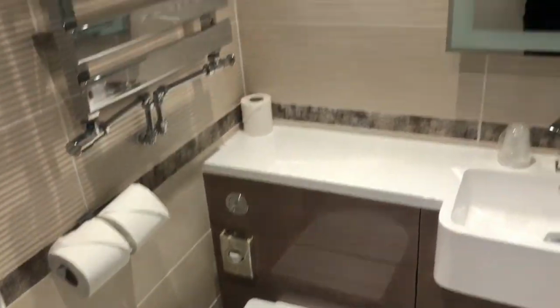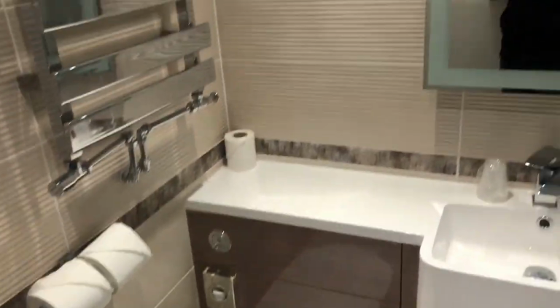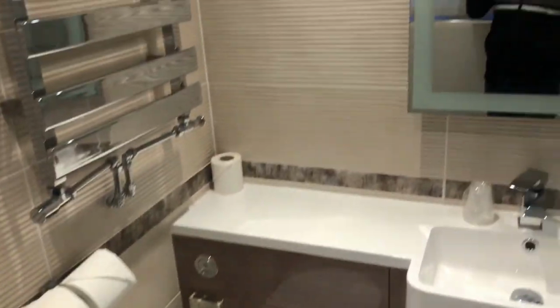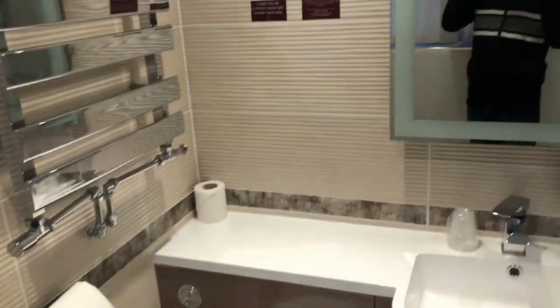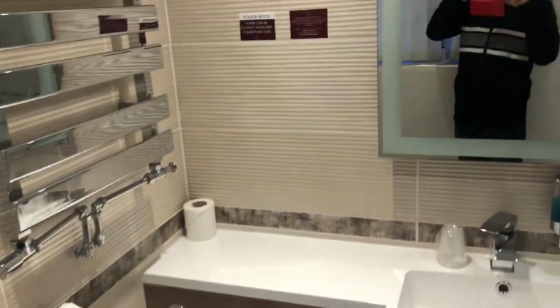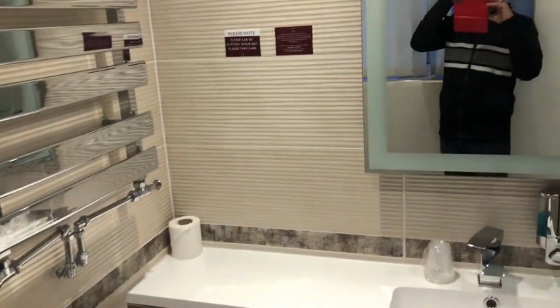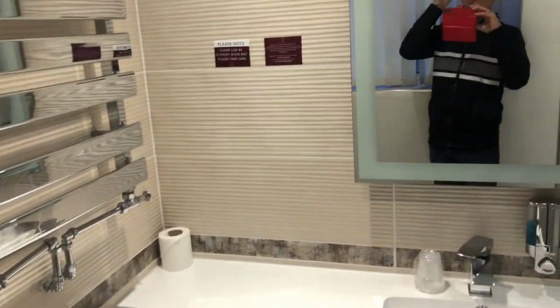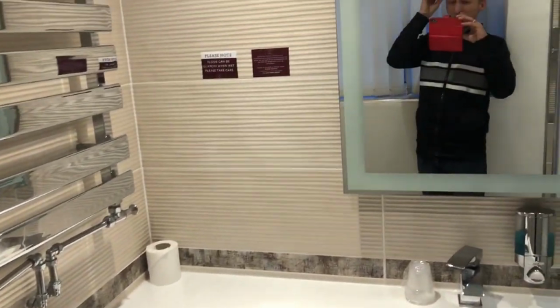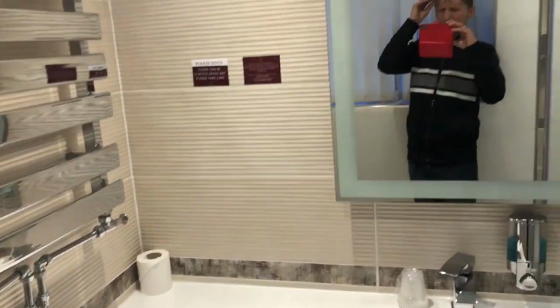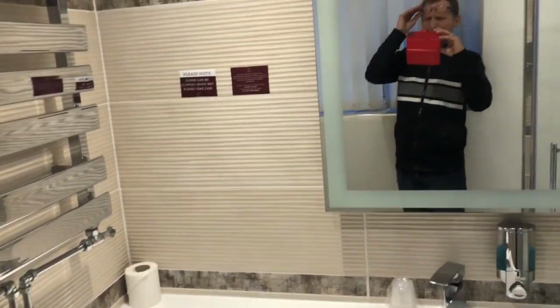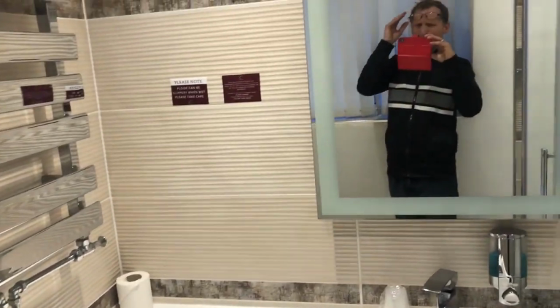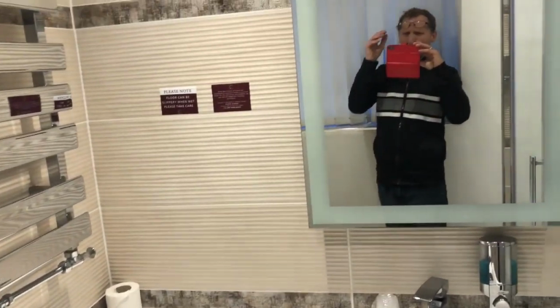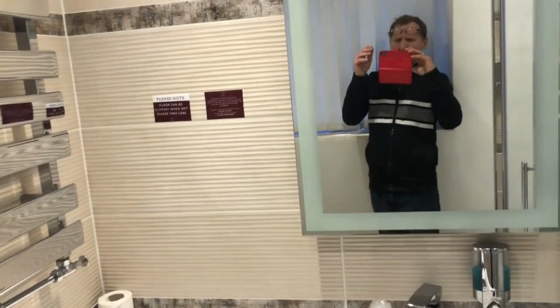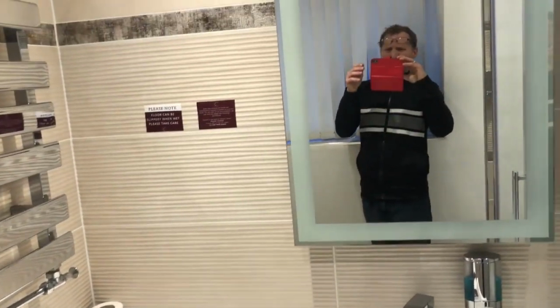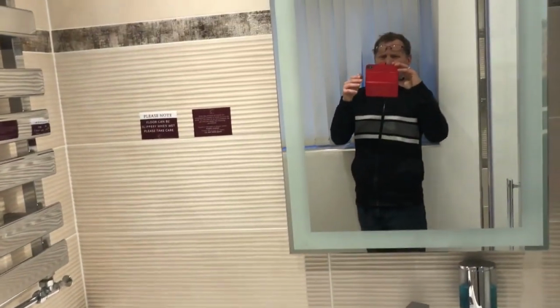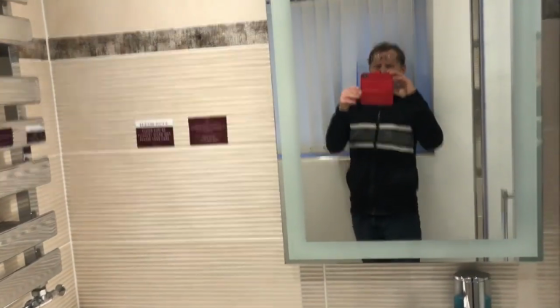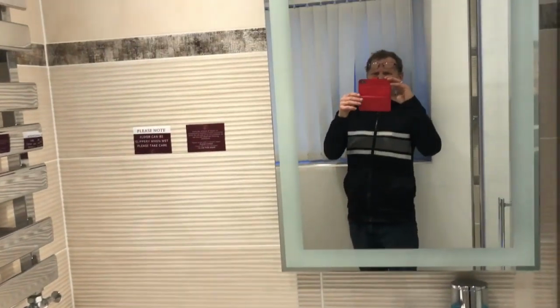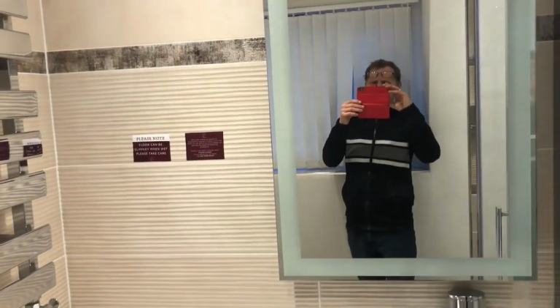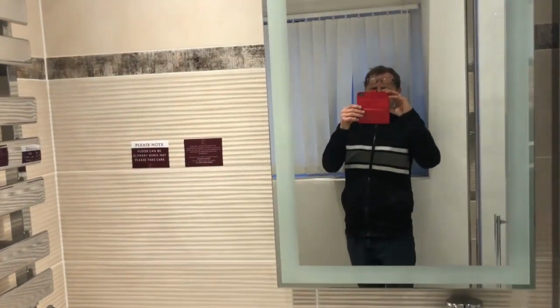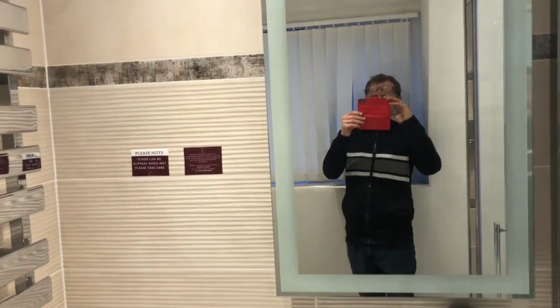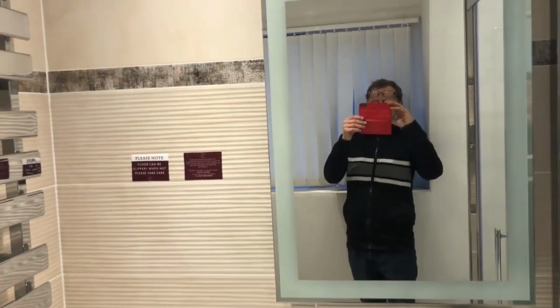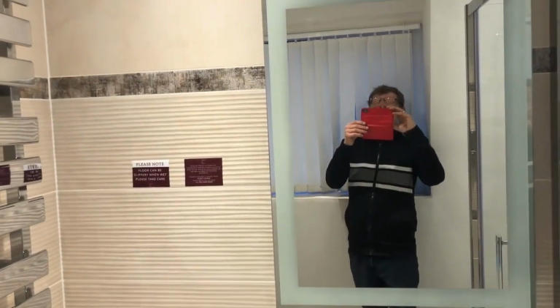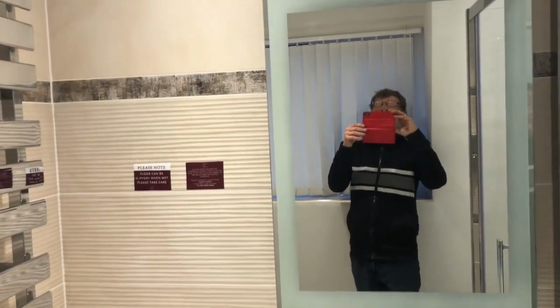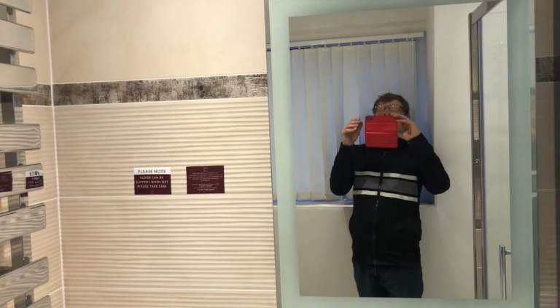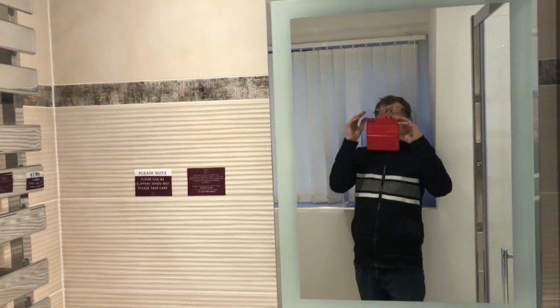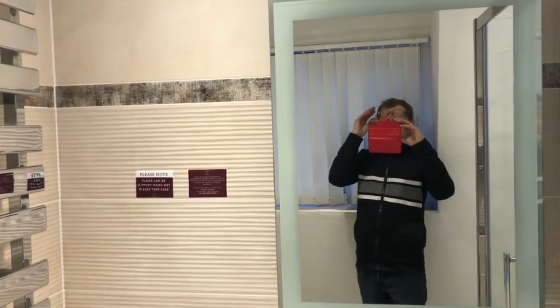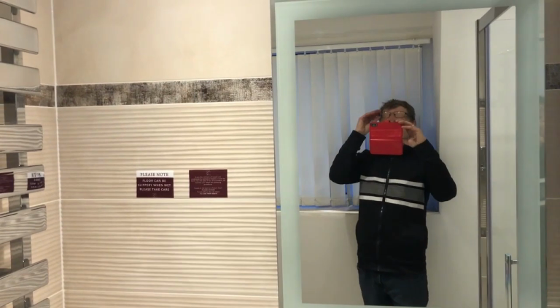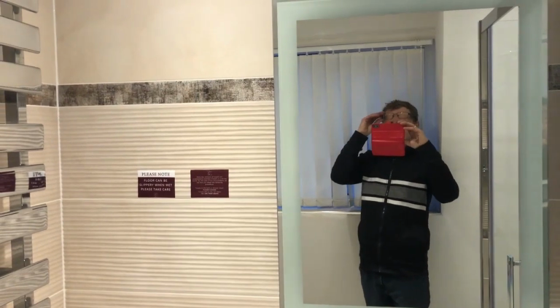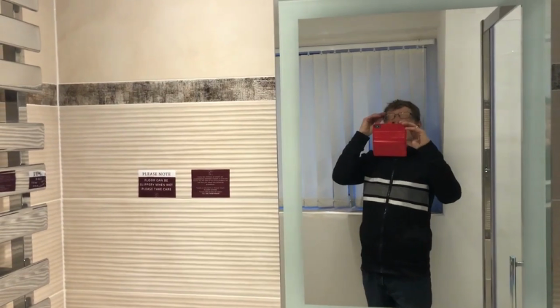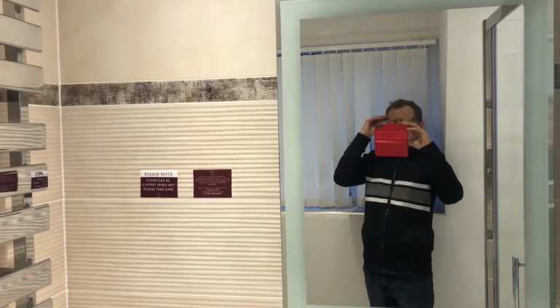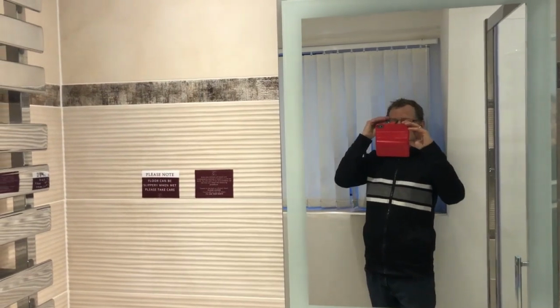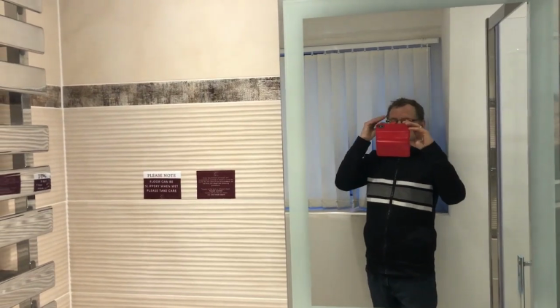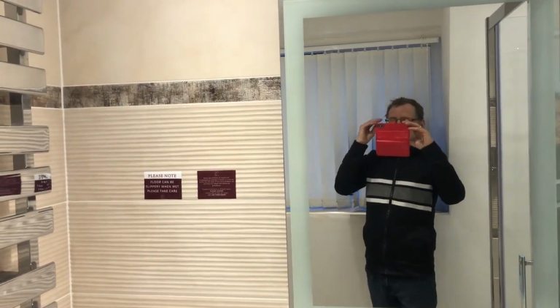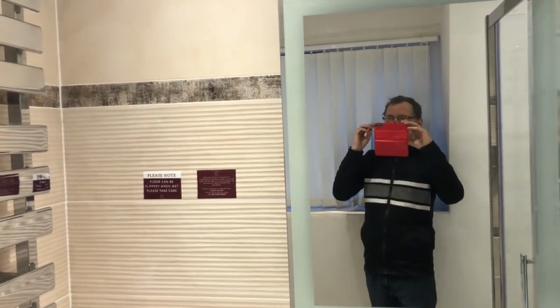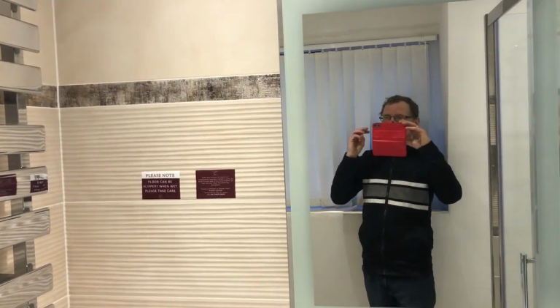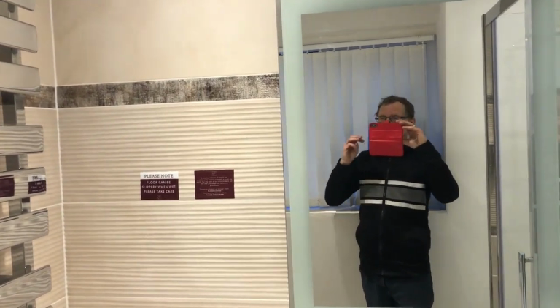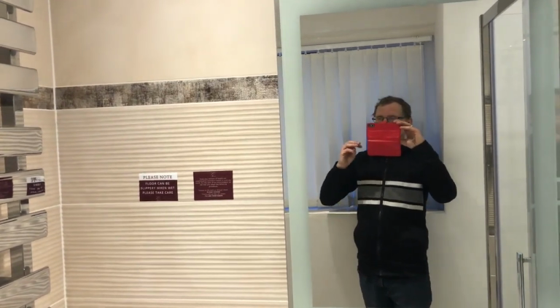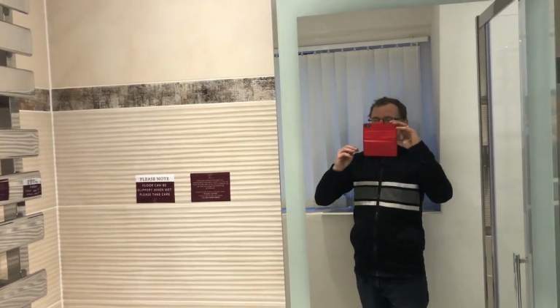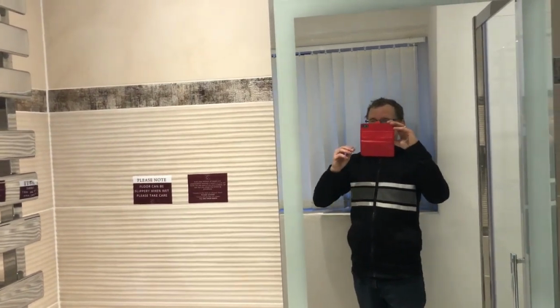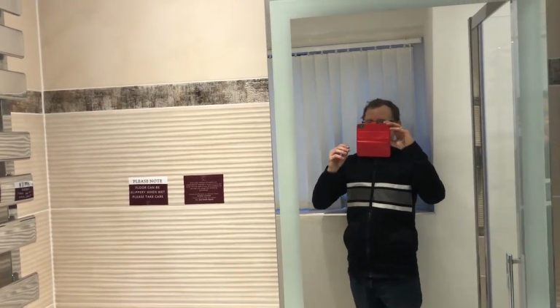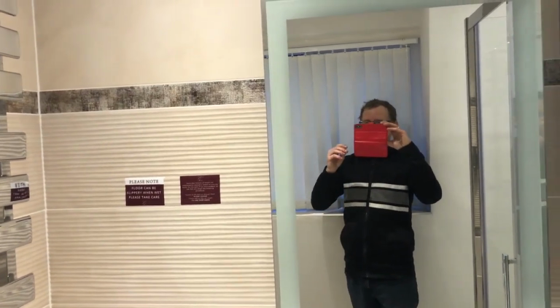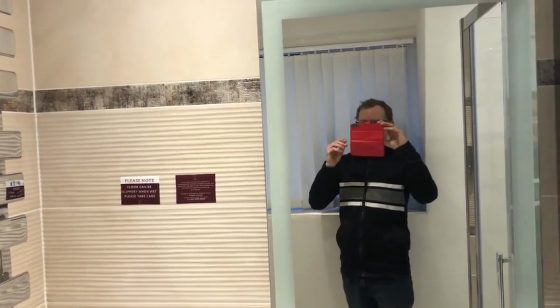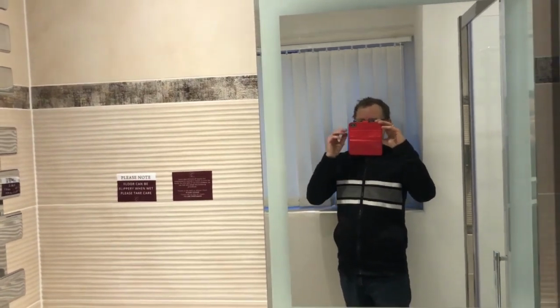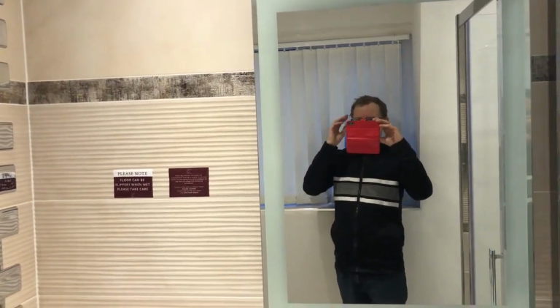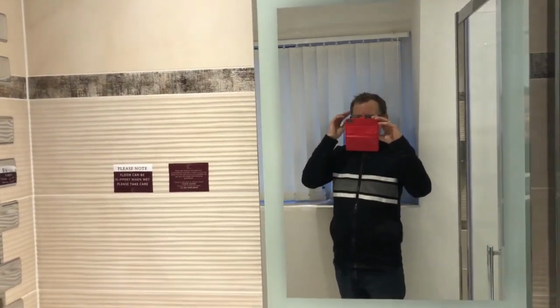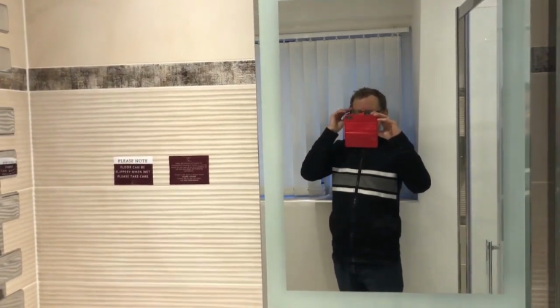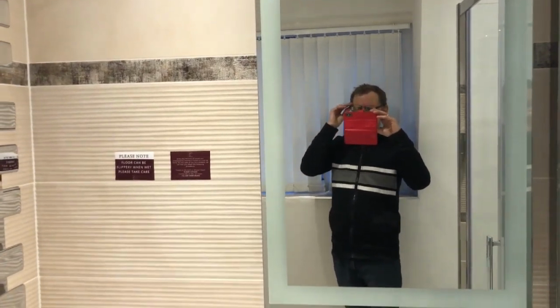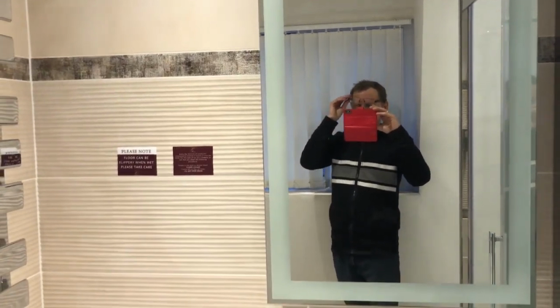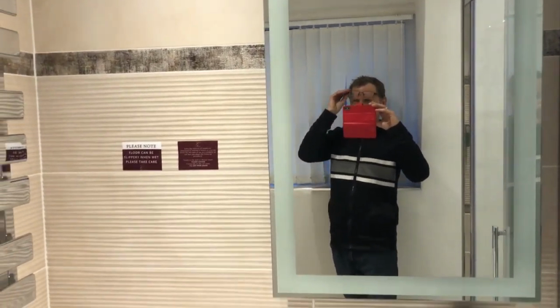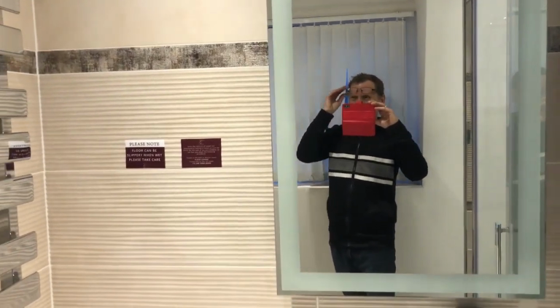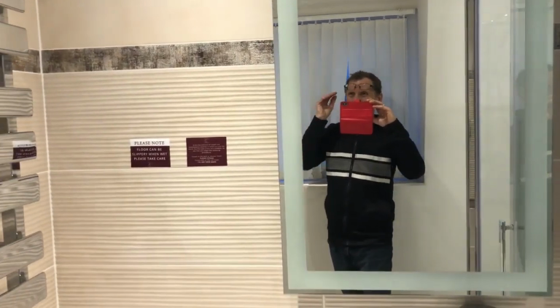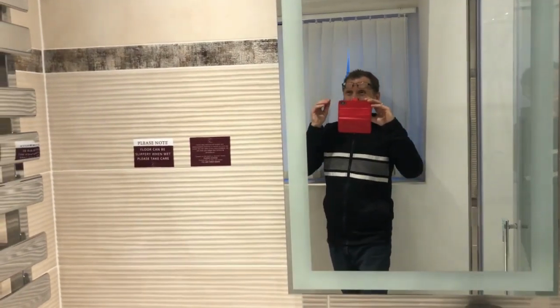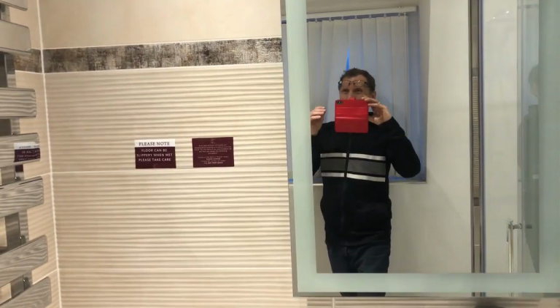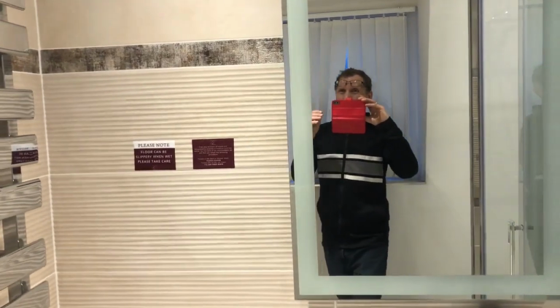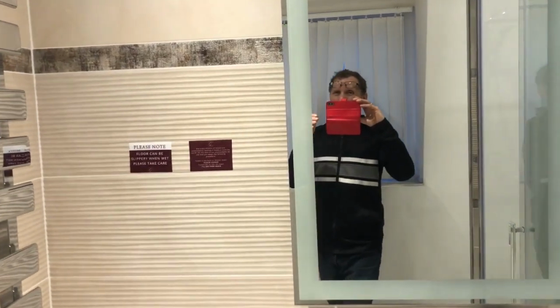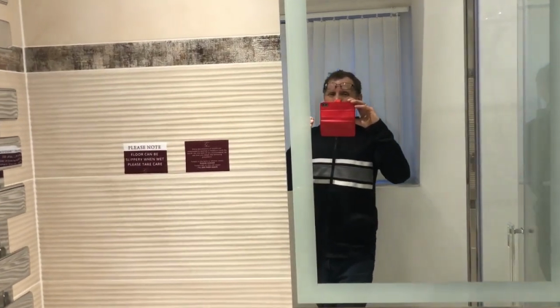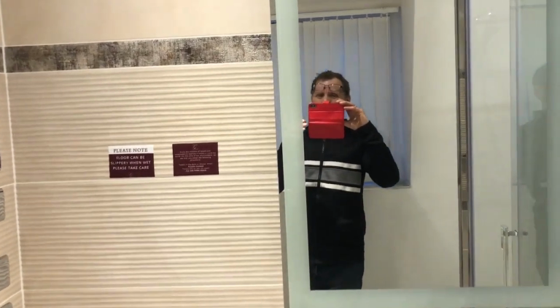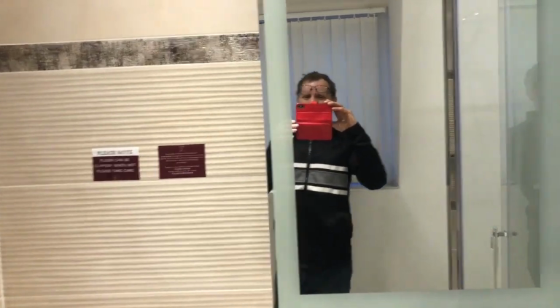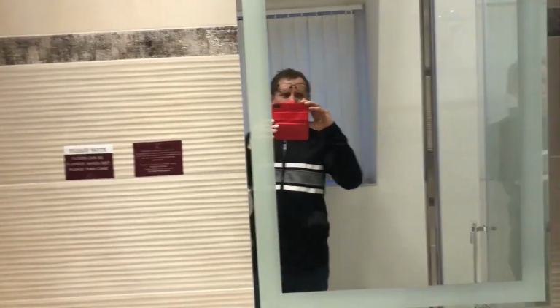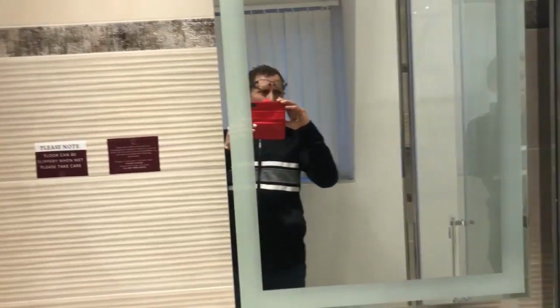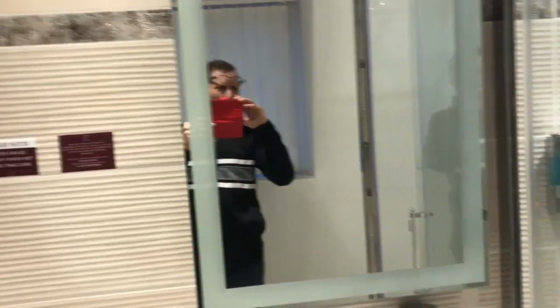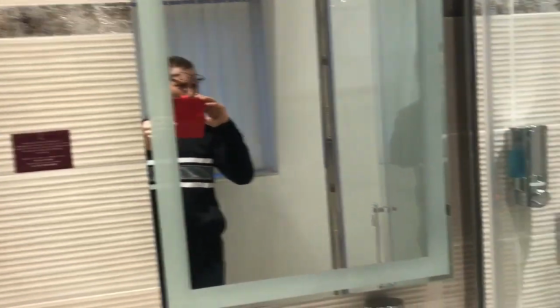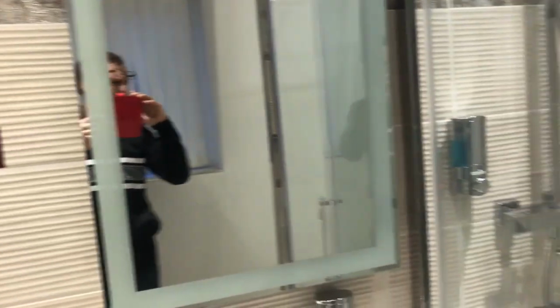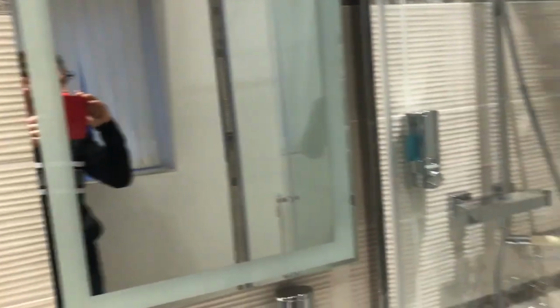We arrived here about half past five, and the rooms are nice and warm already.